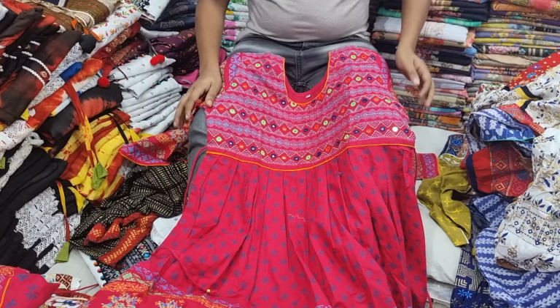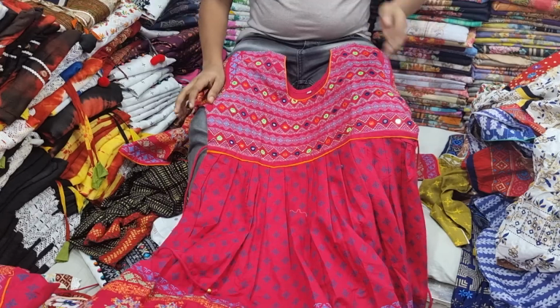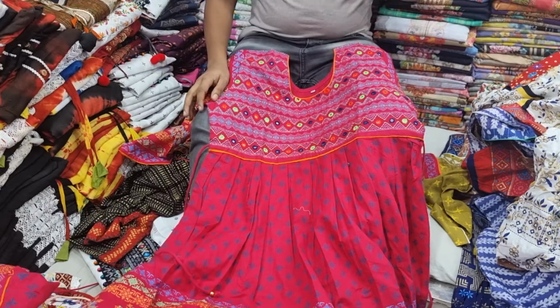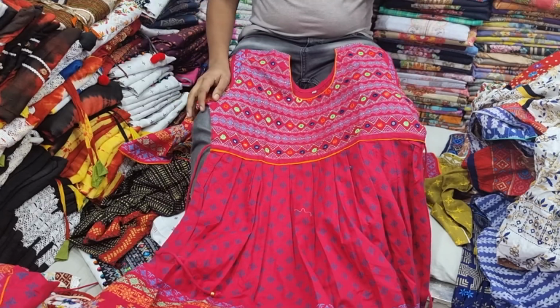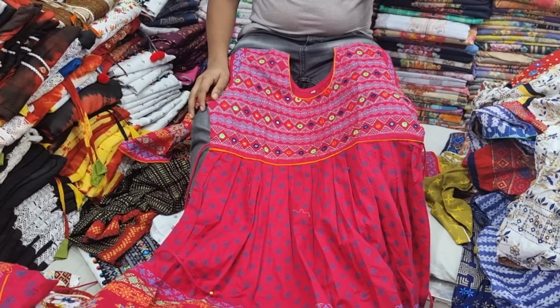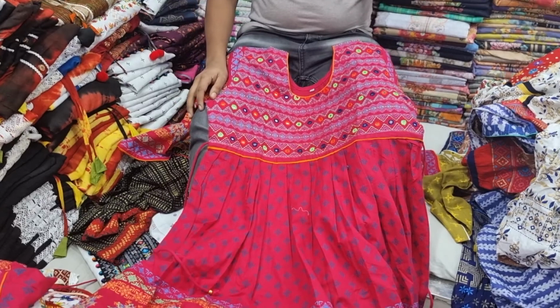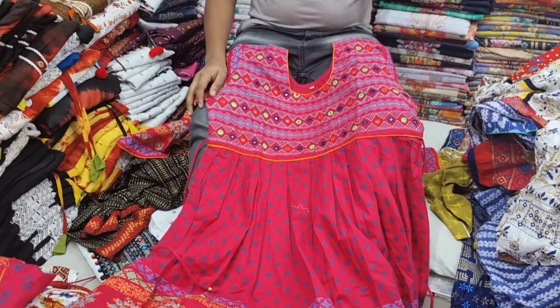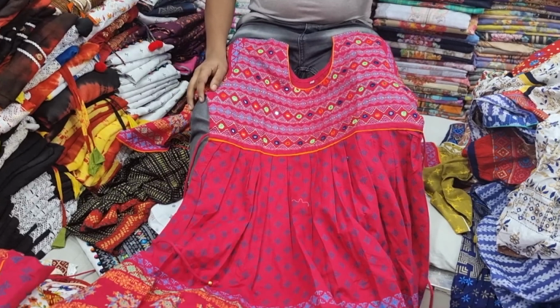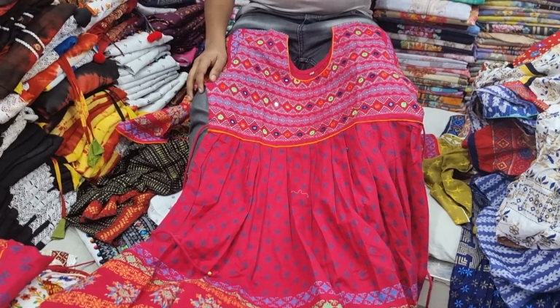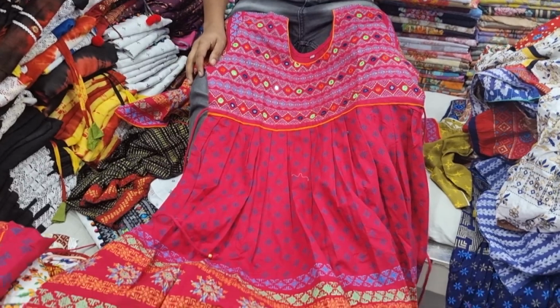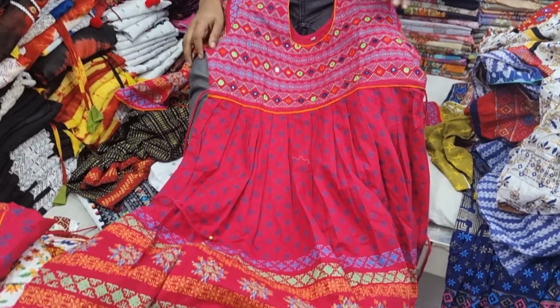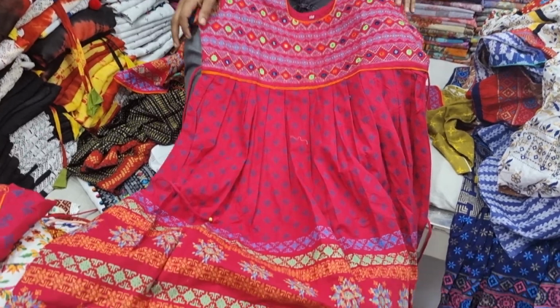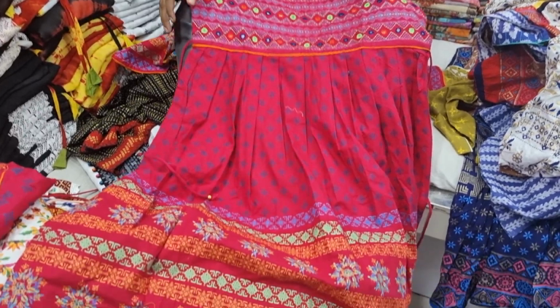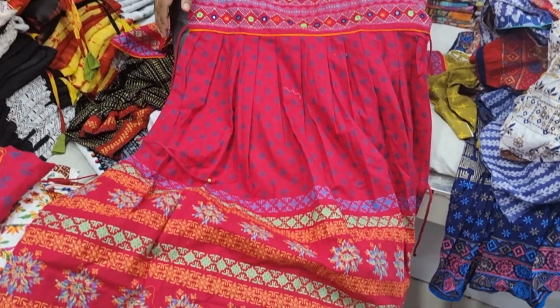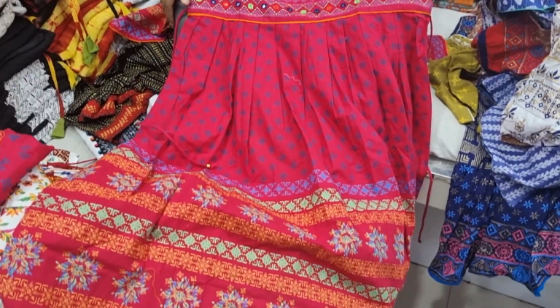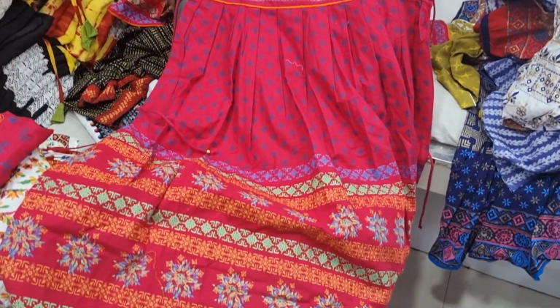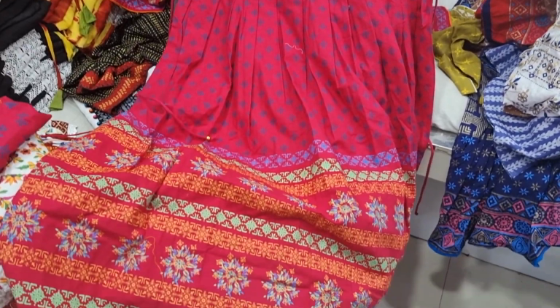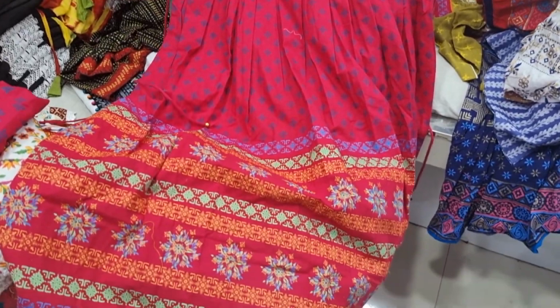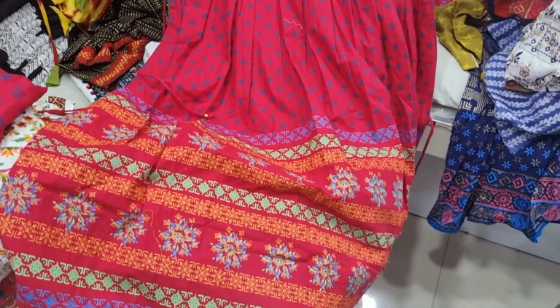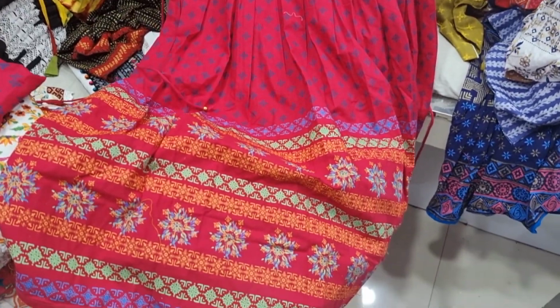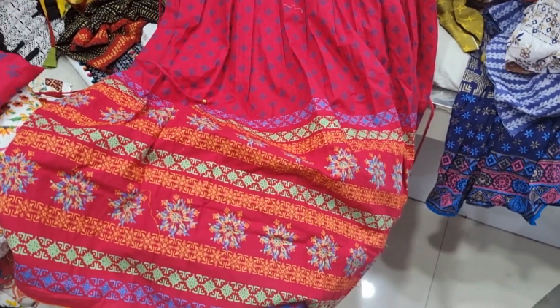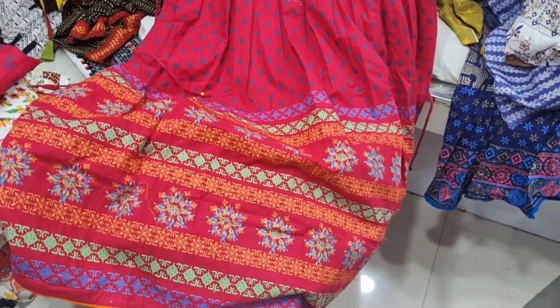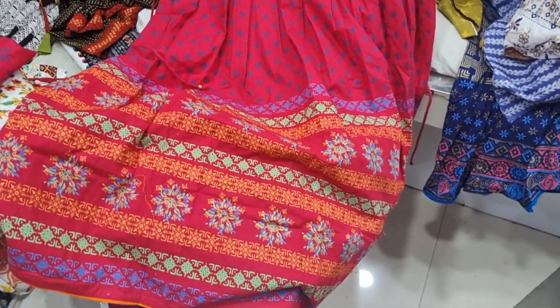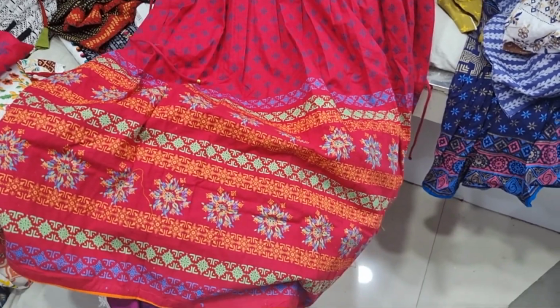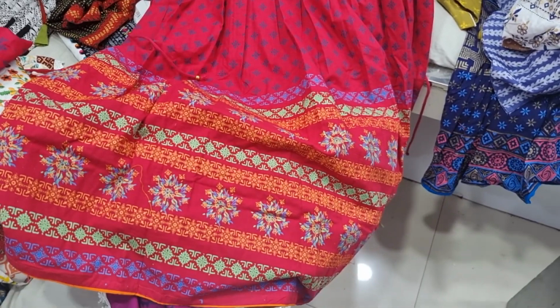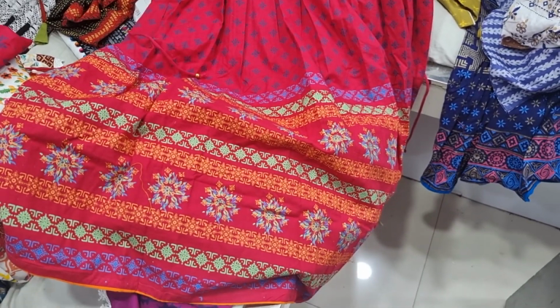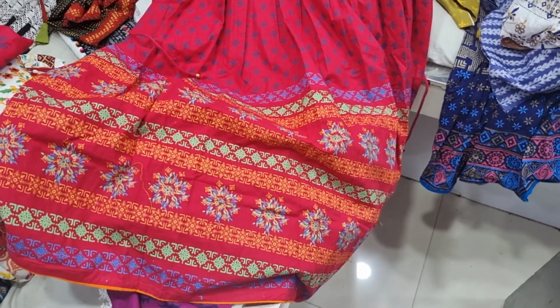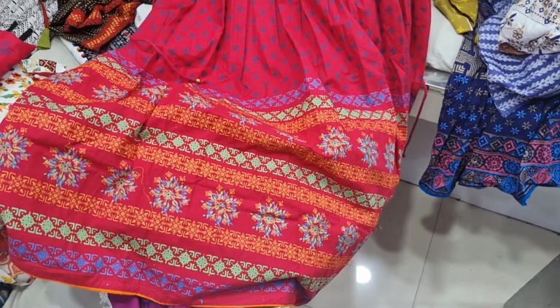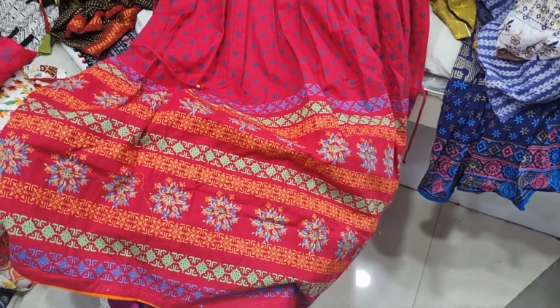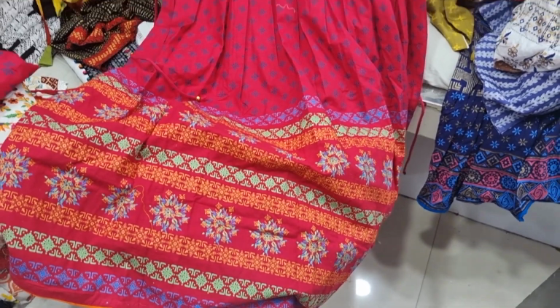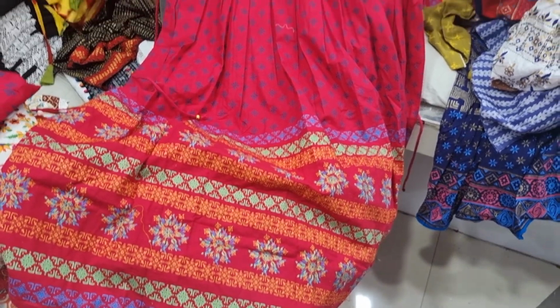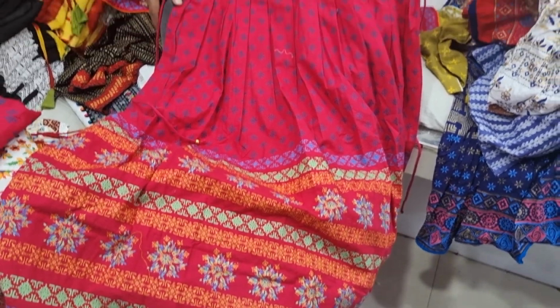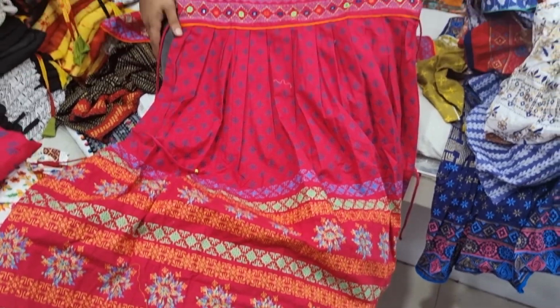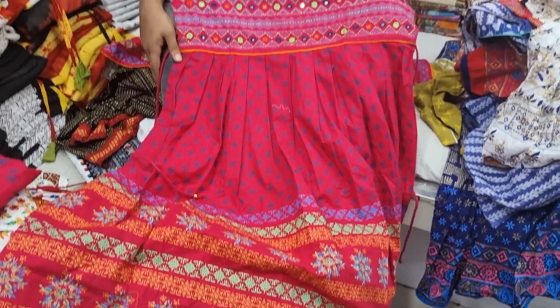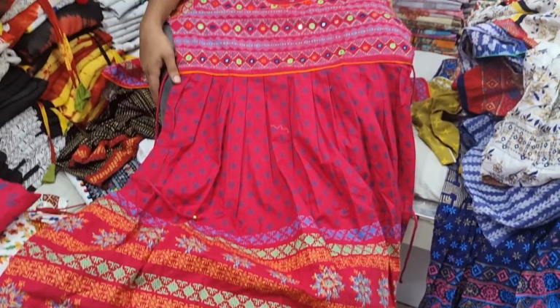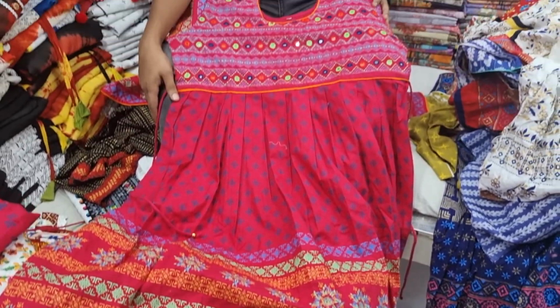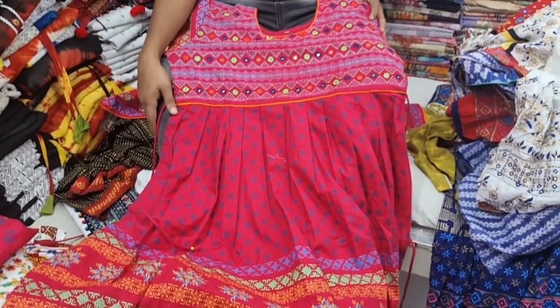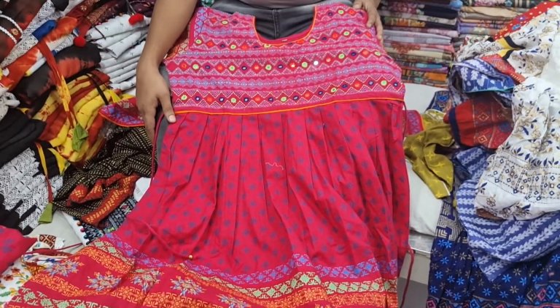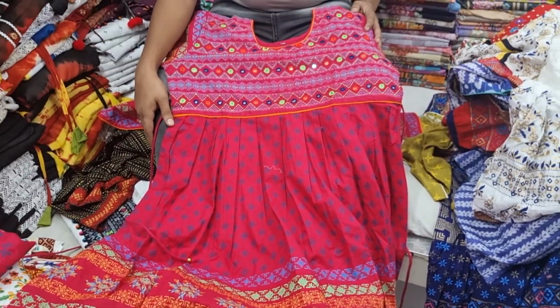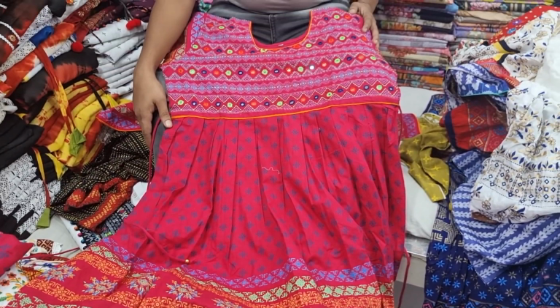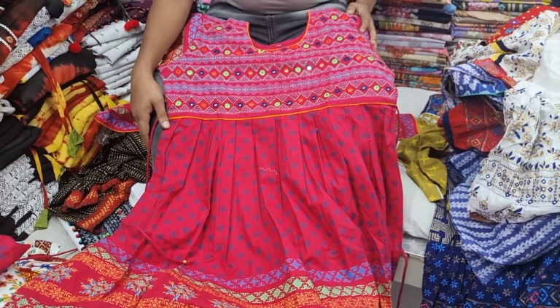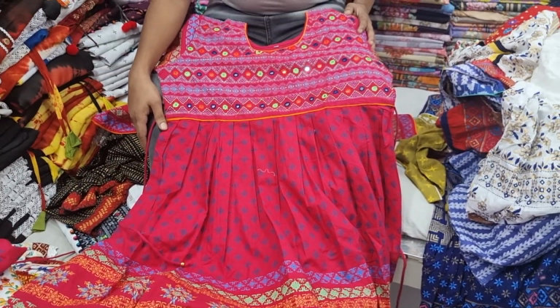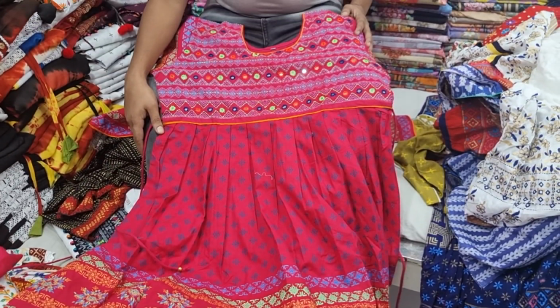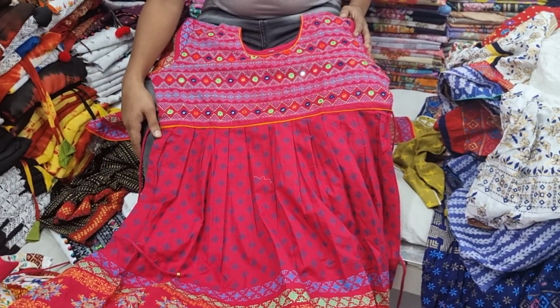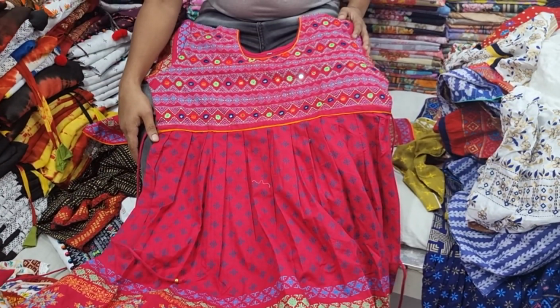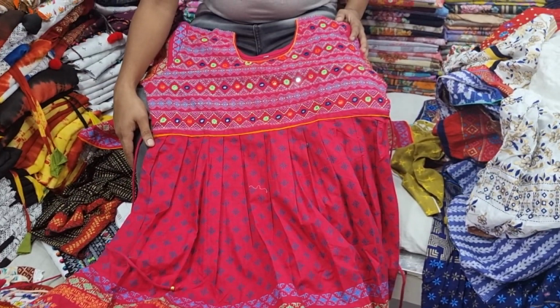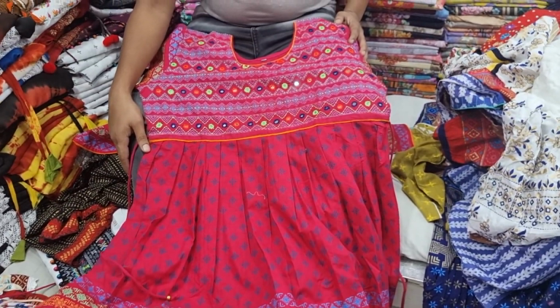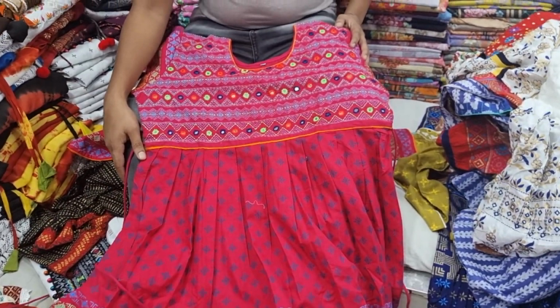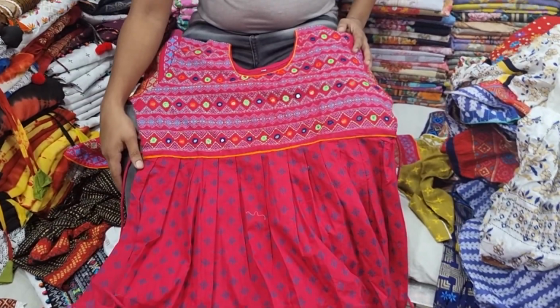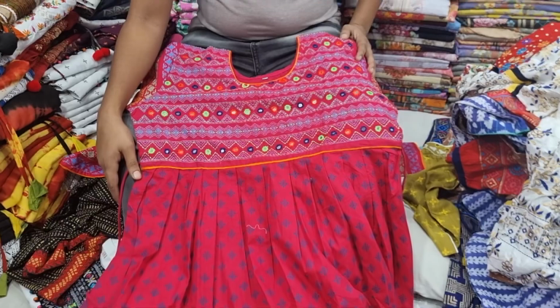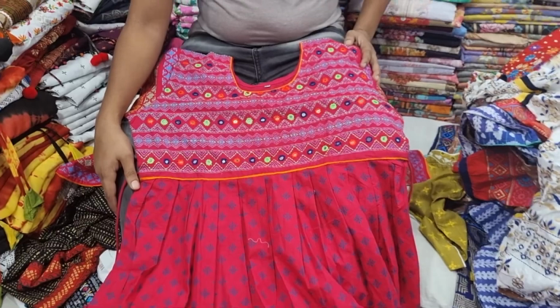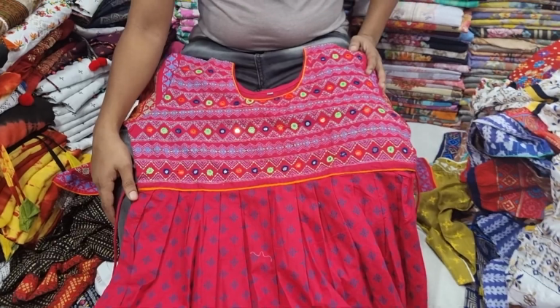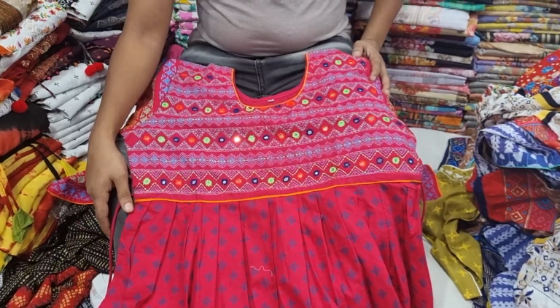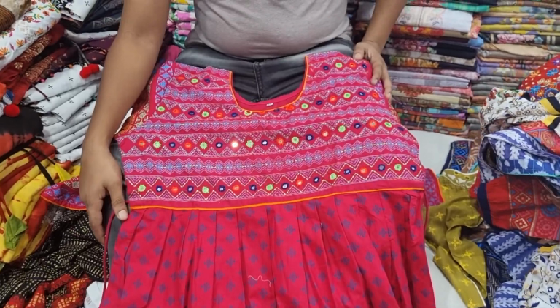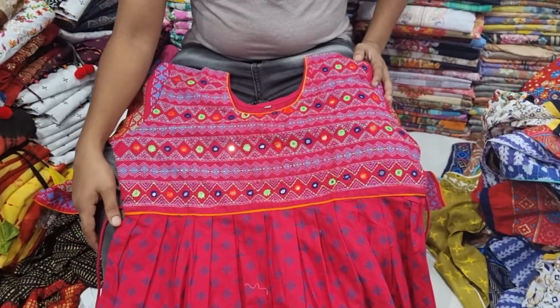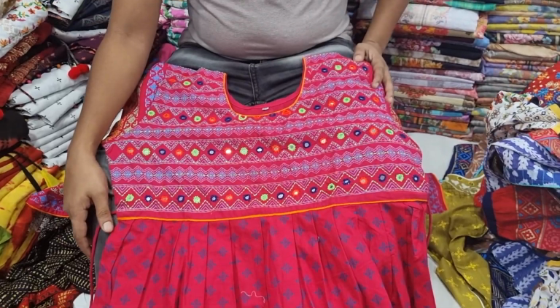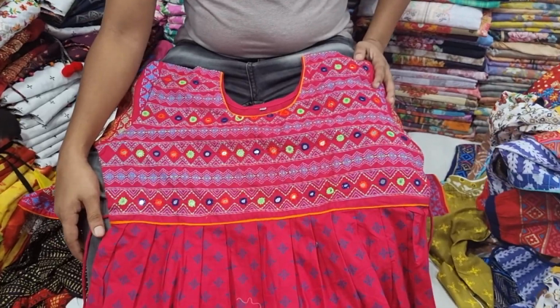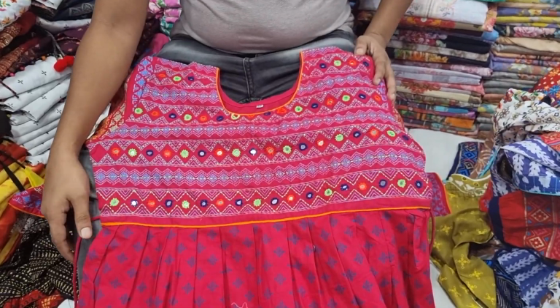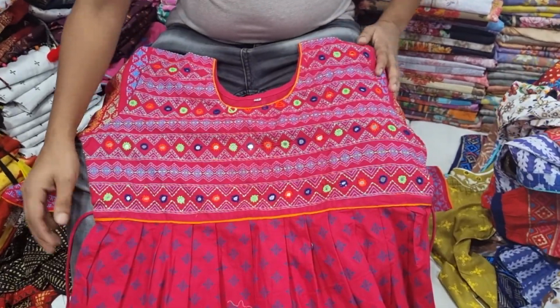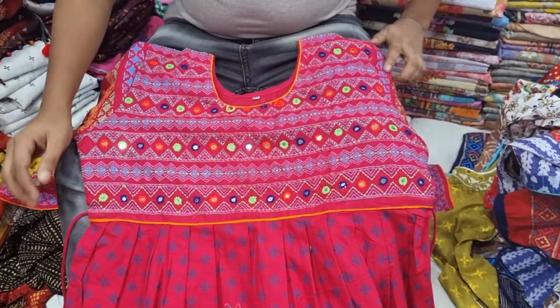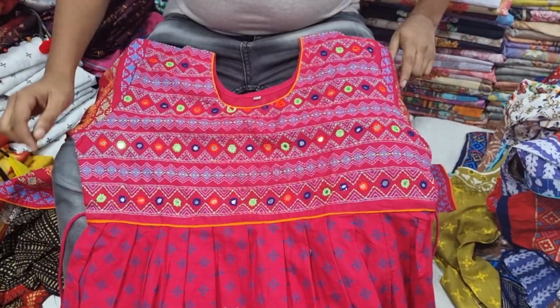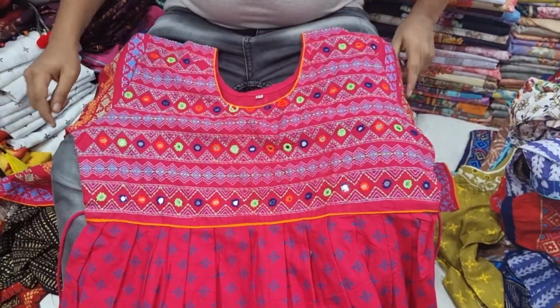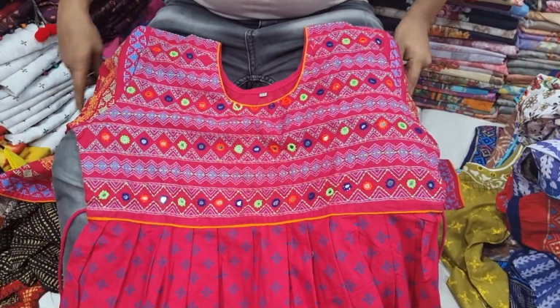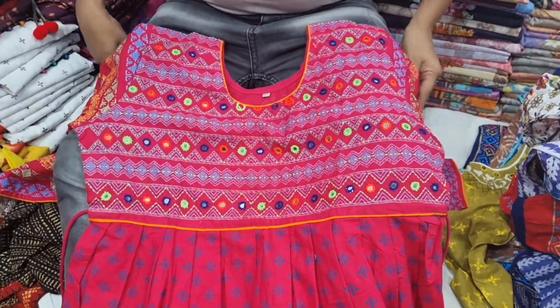Assalamualaikum viewers. Today we have a Gown Collection — it is a designer gown collection. We are ready to show 9 different designs.